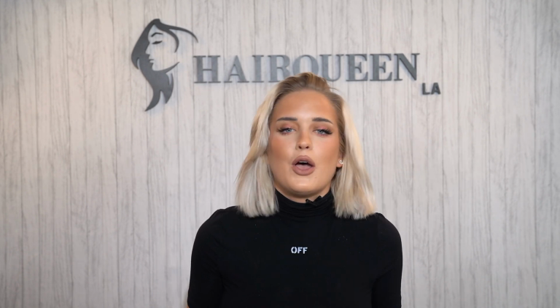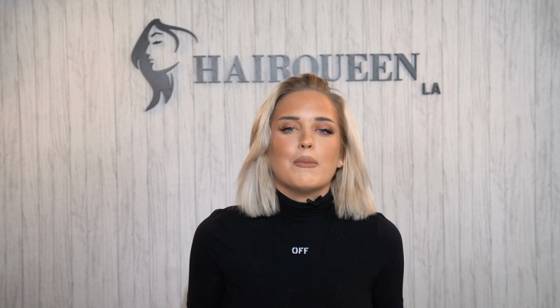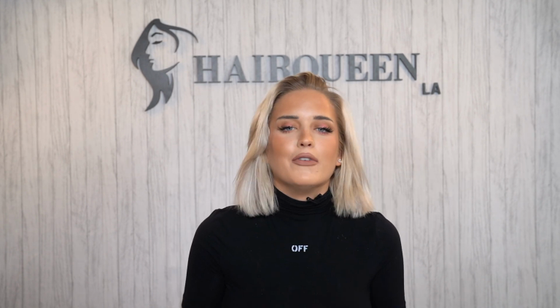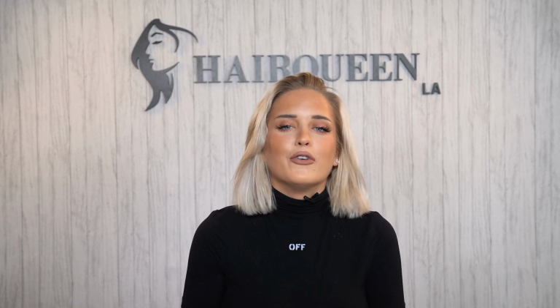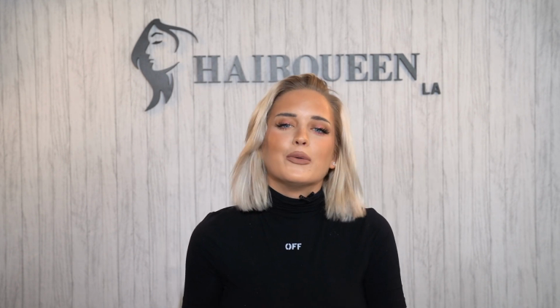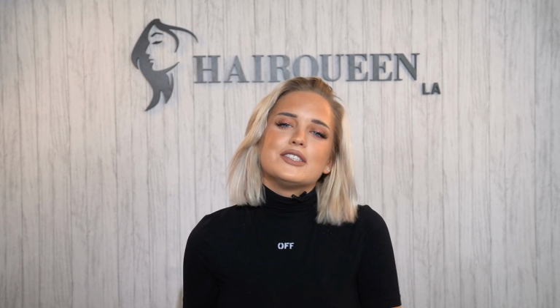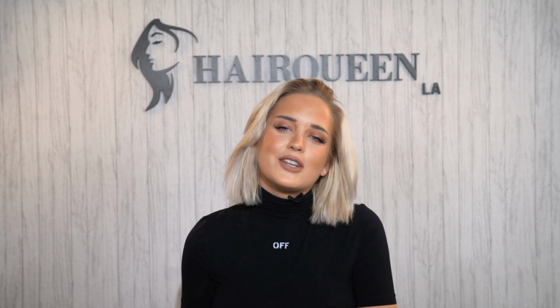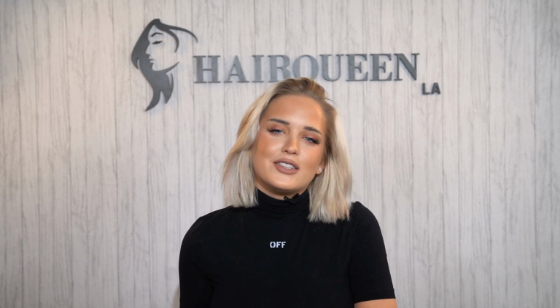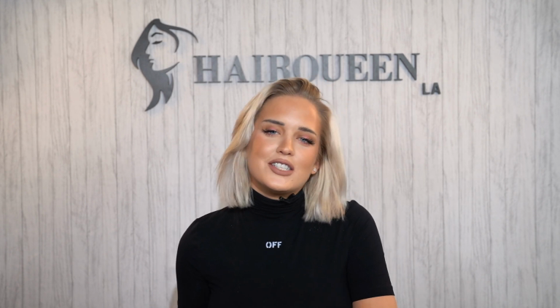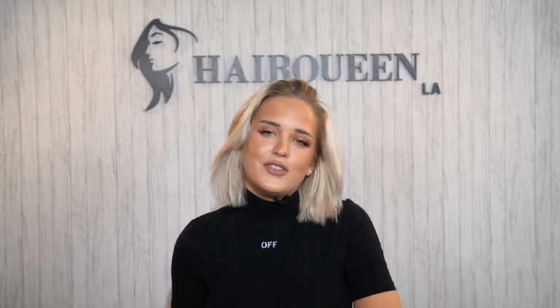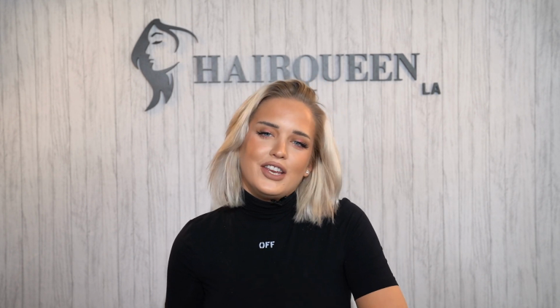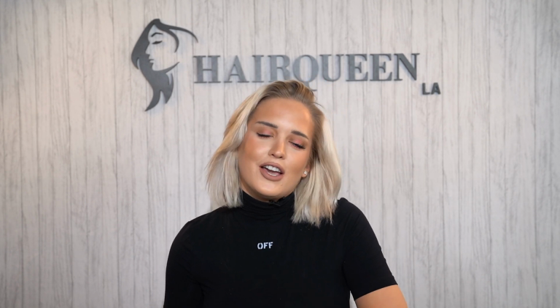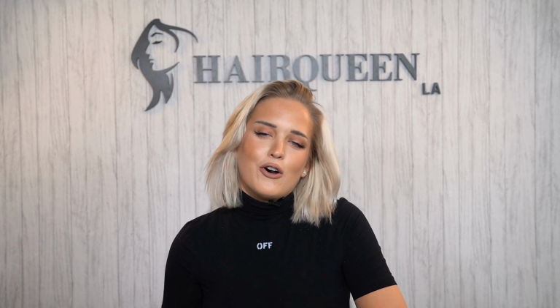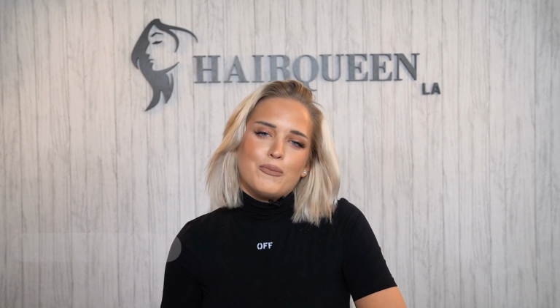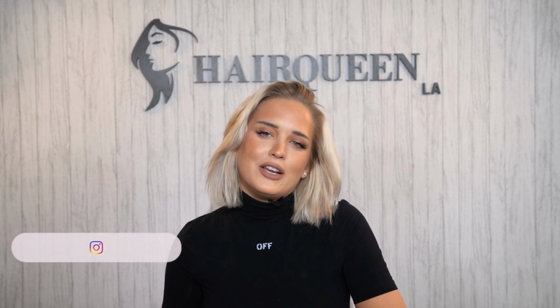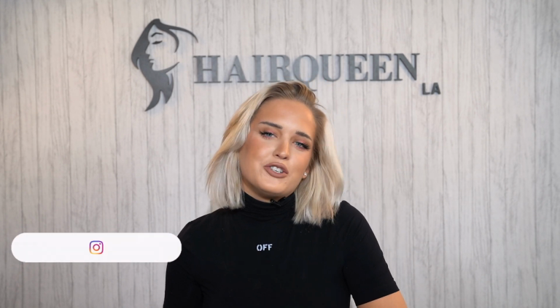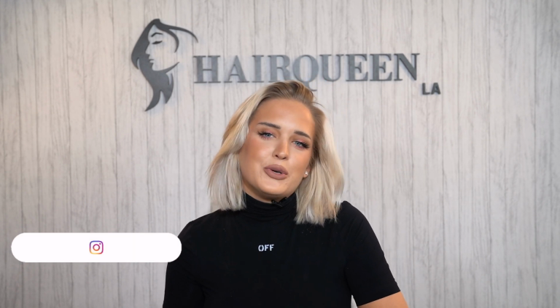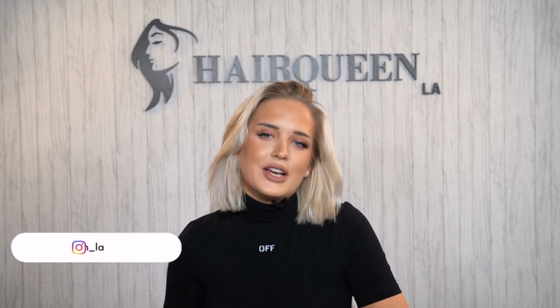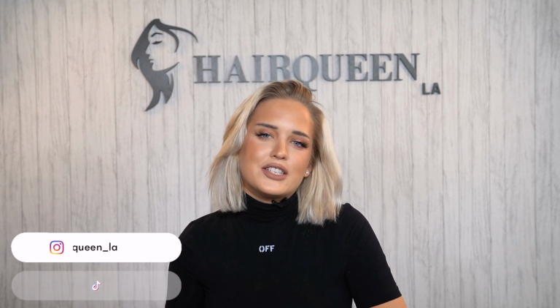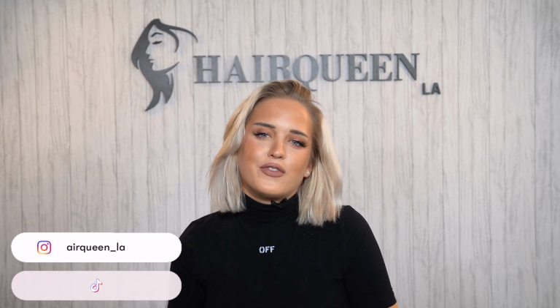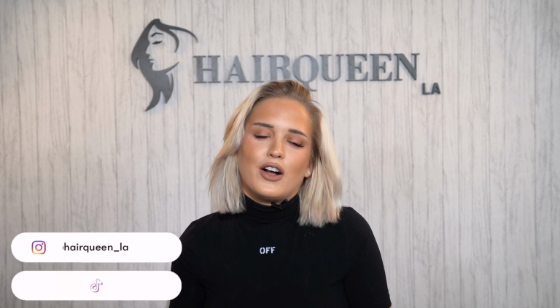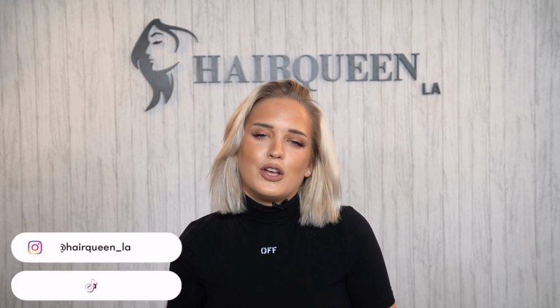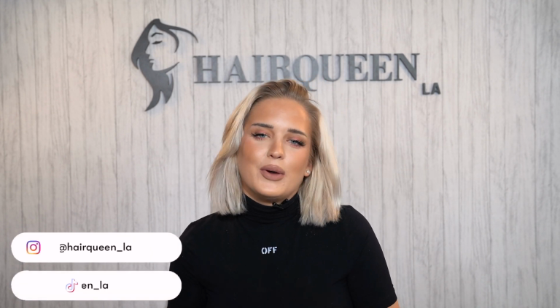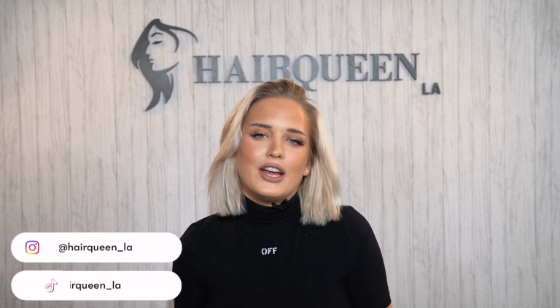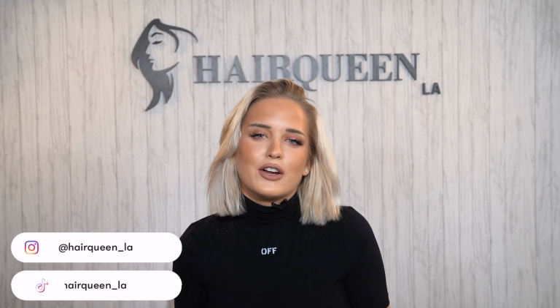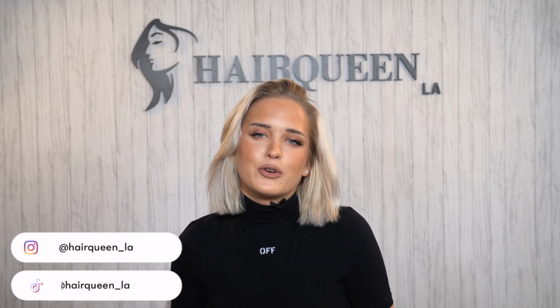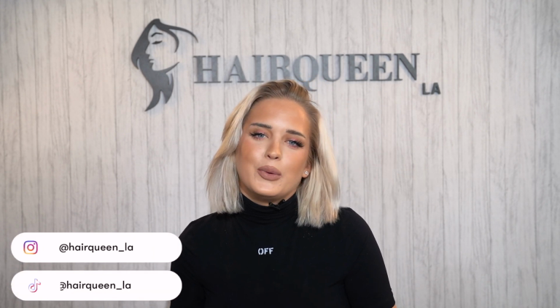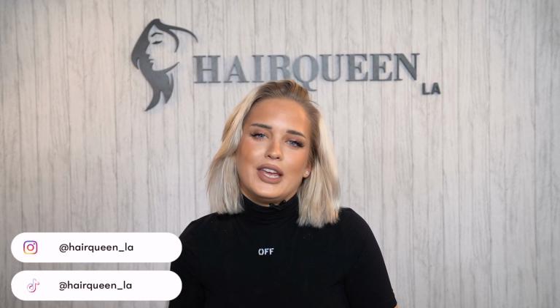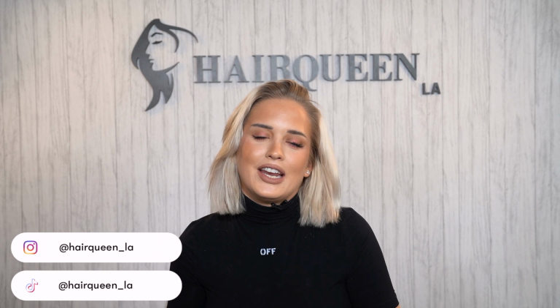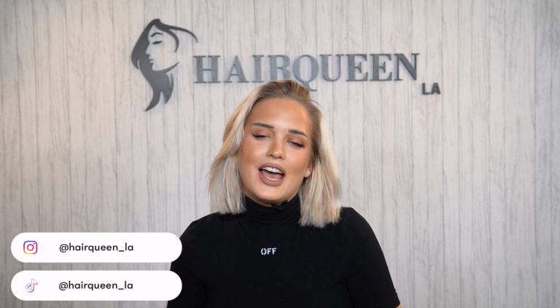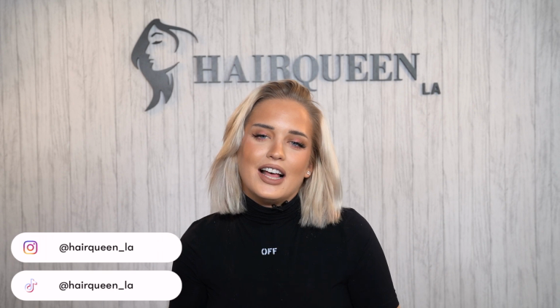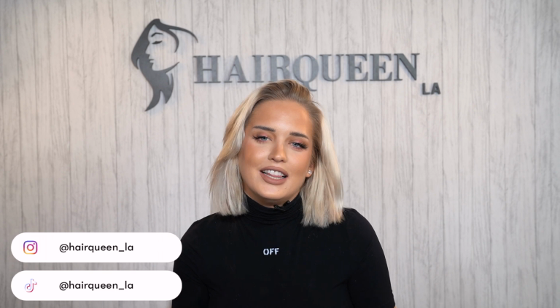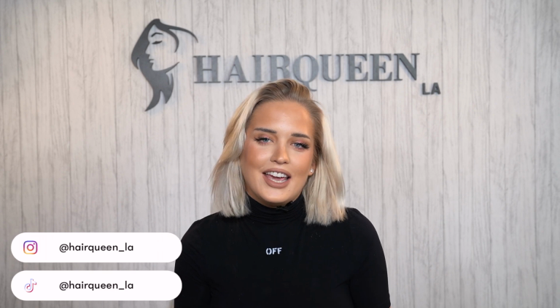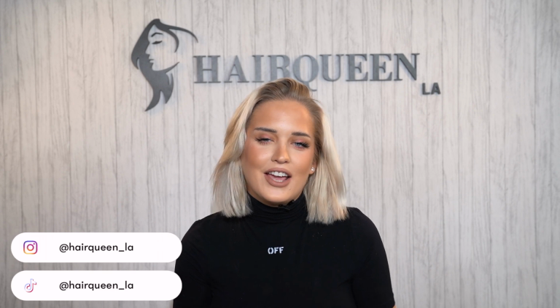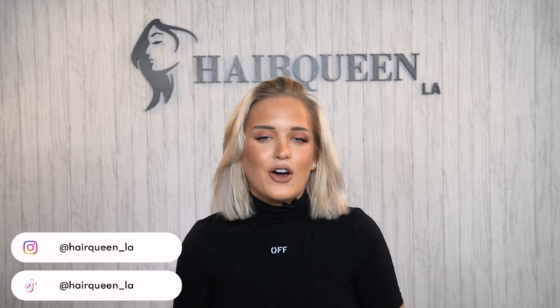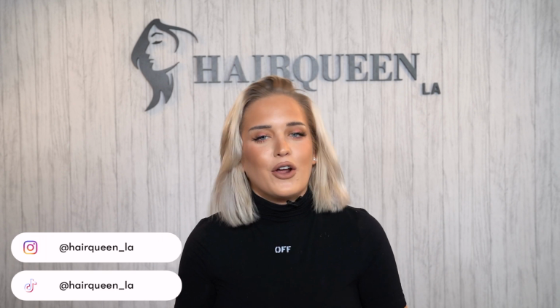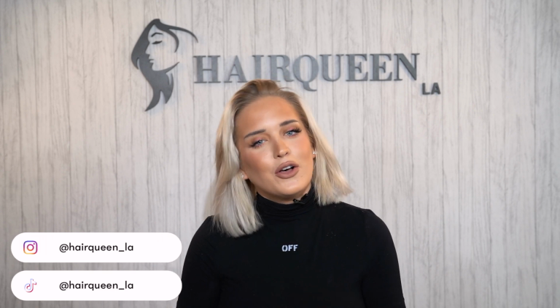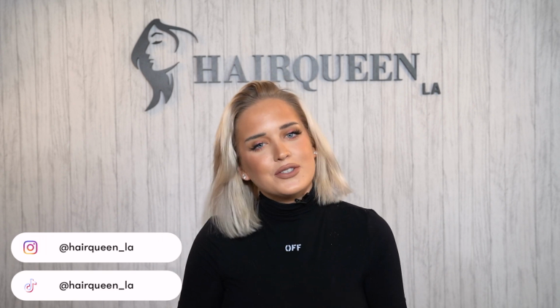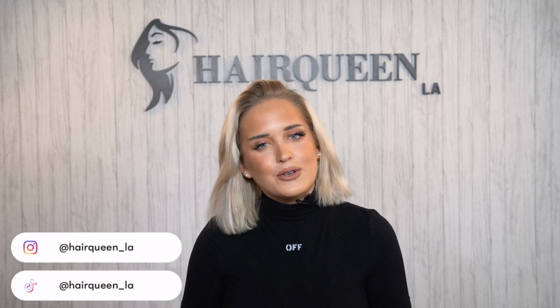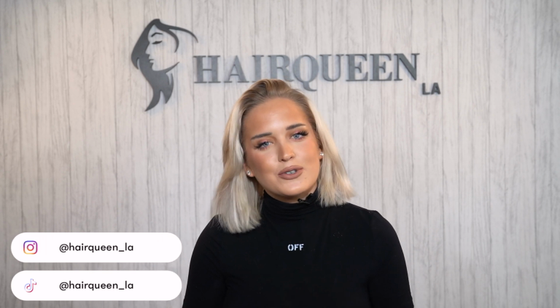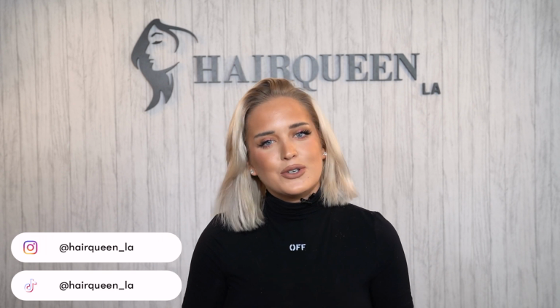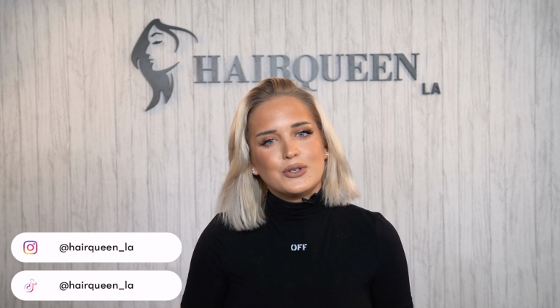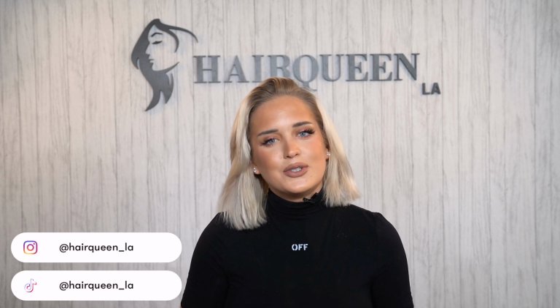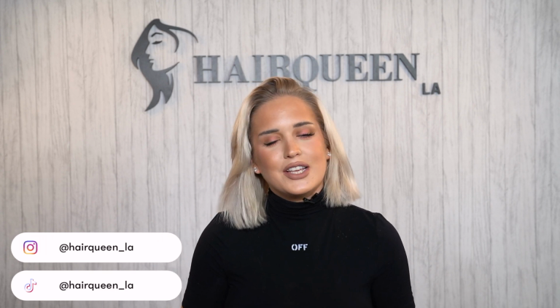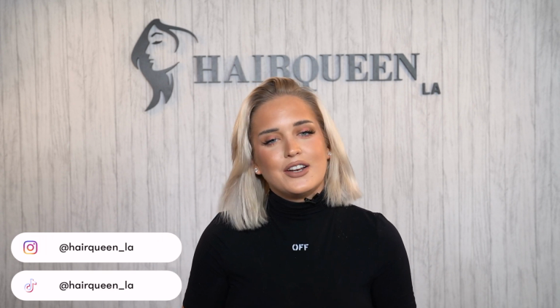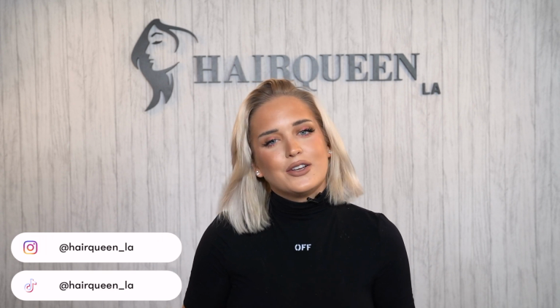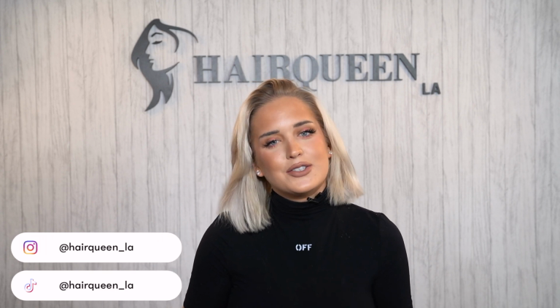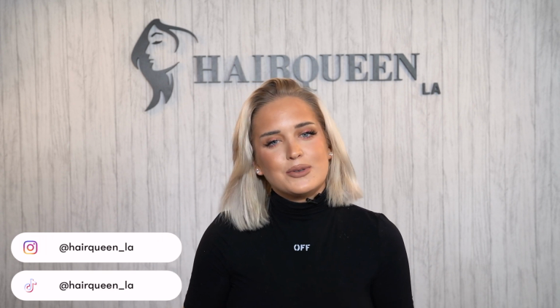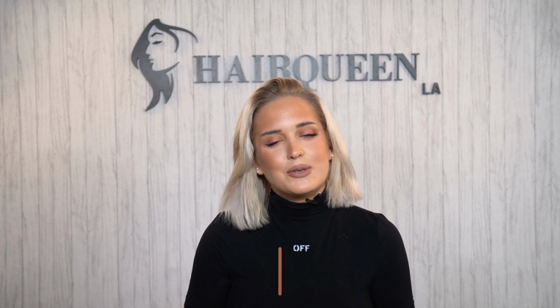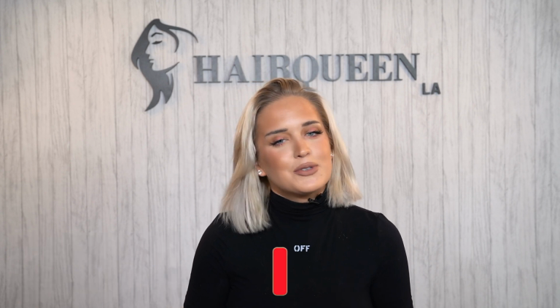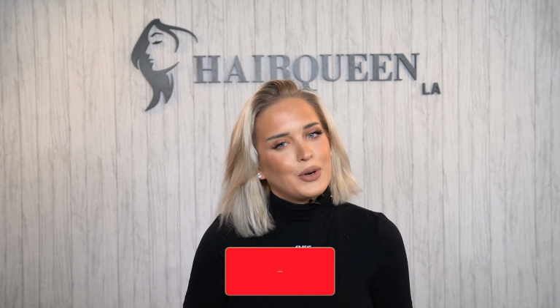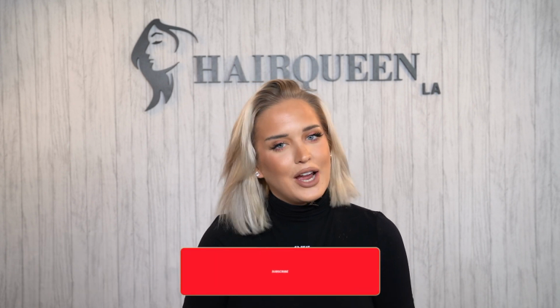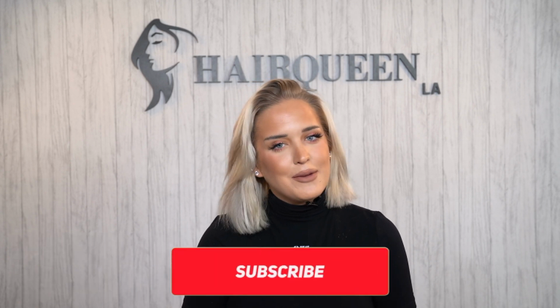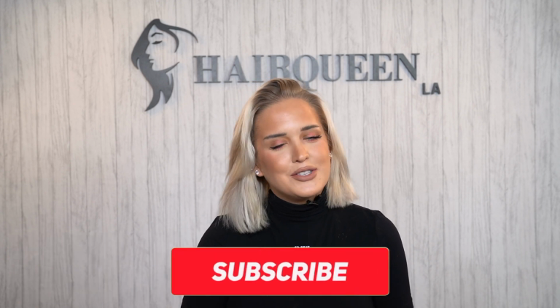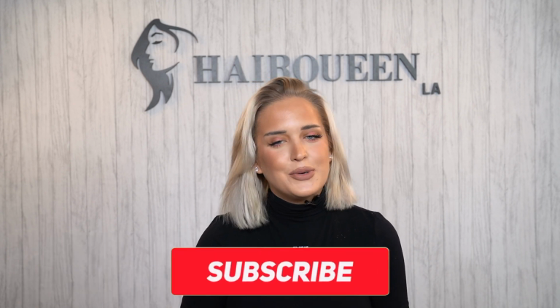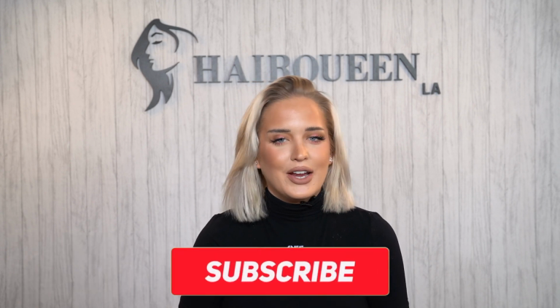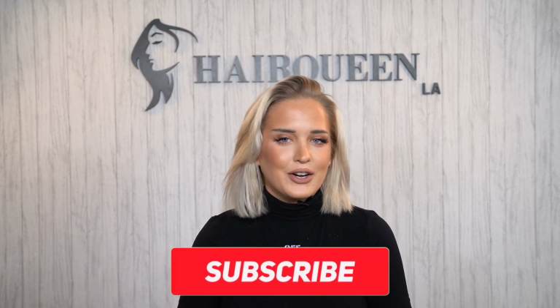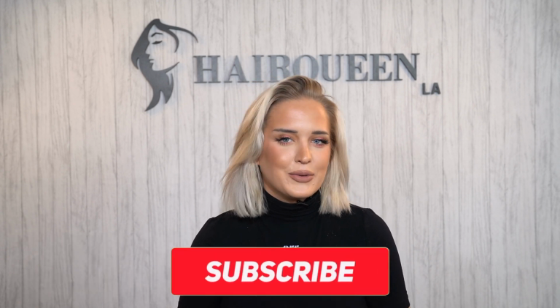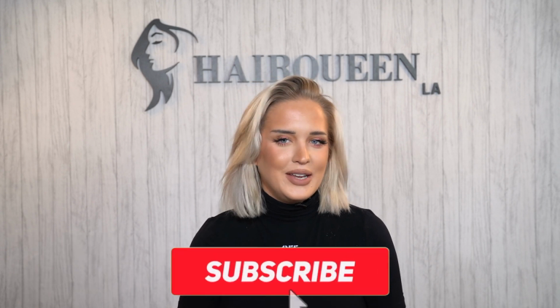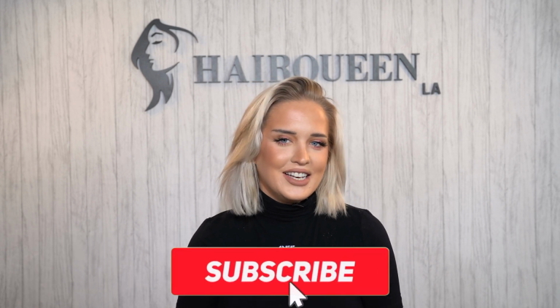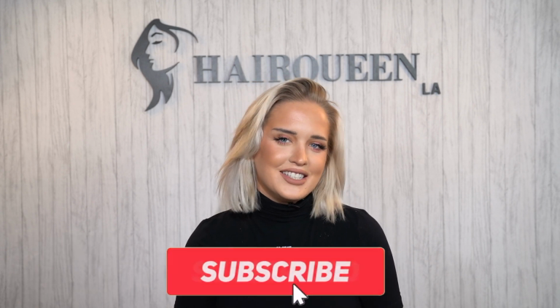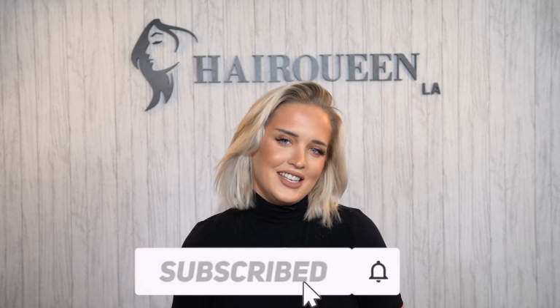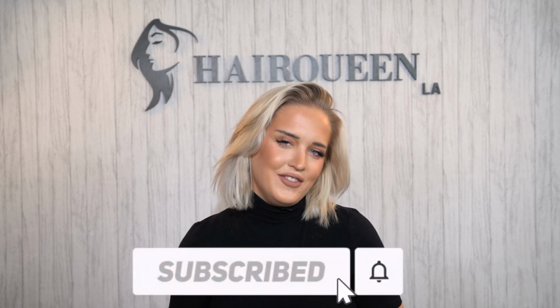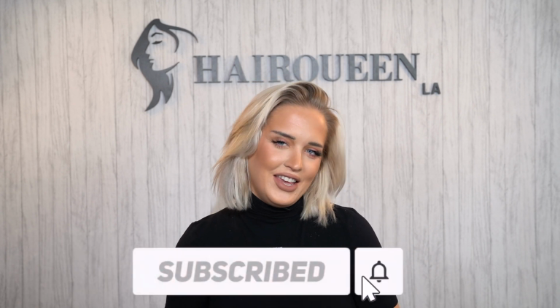Before we start this video, make sure you guys follow Hairqueen LA on all socials and also subscribe to Hairqueen TV.